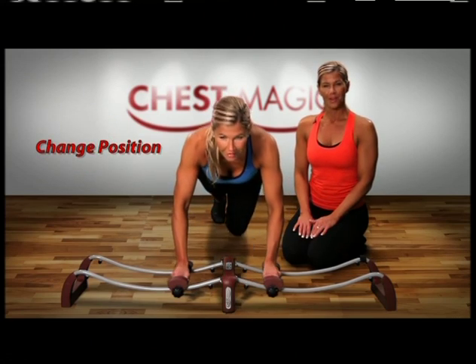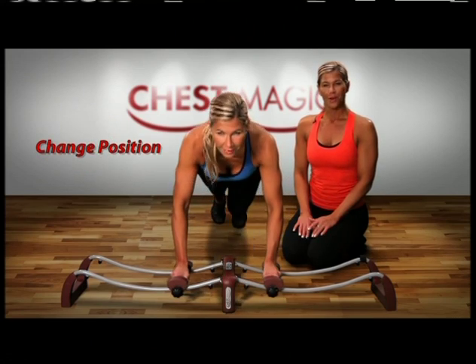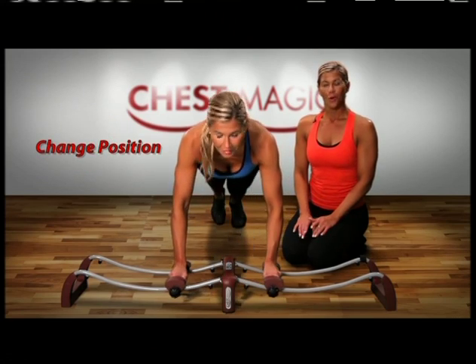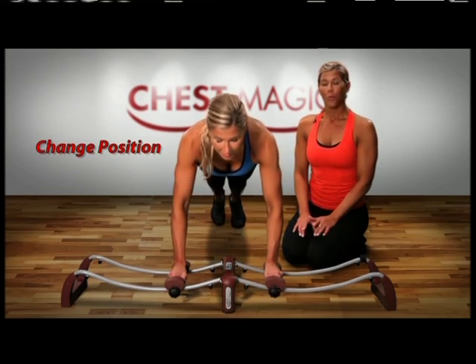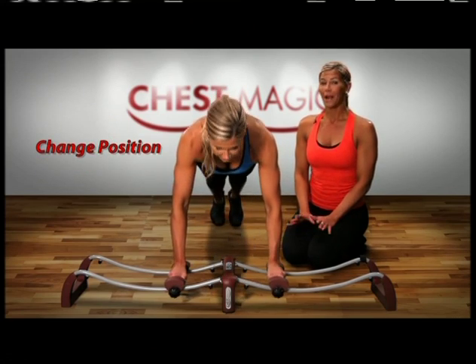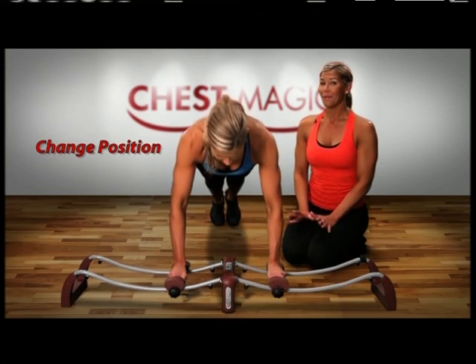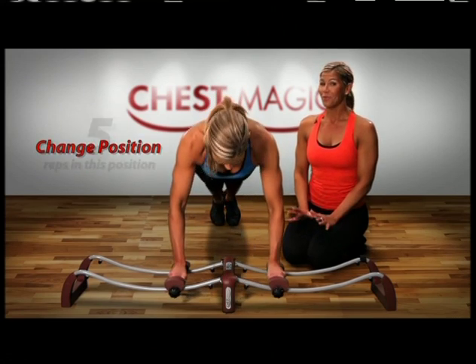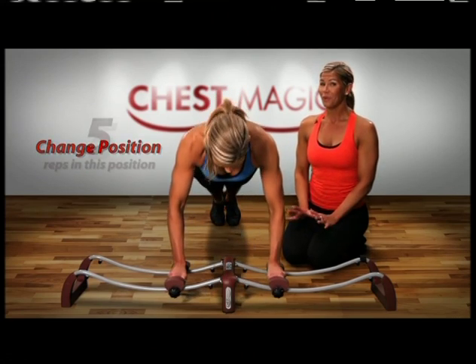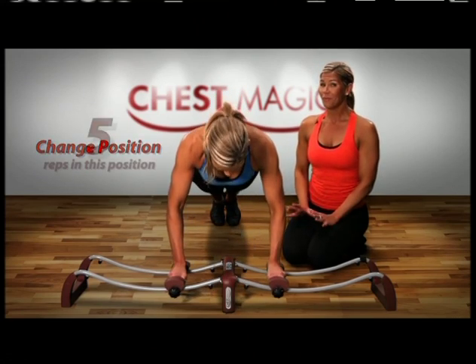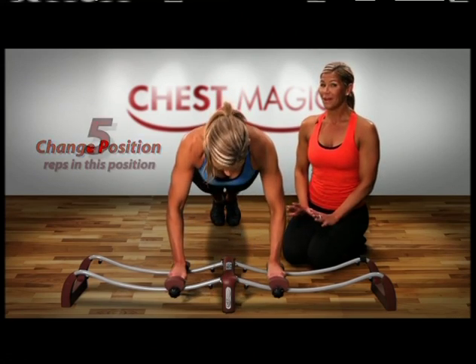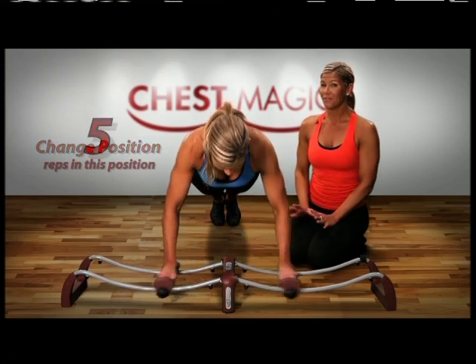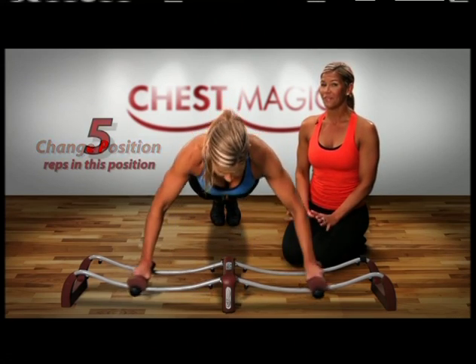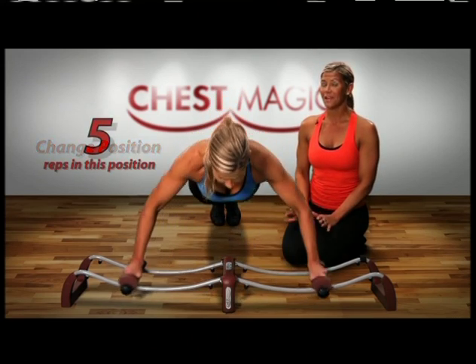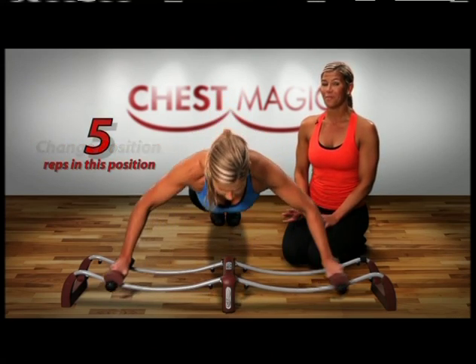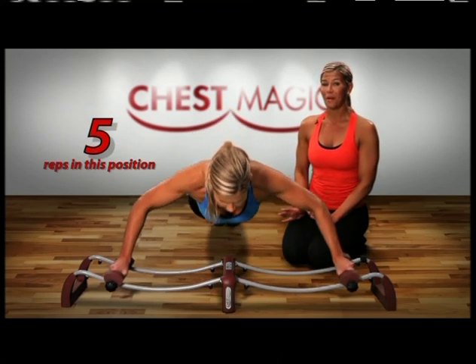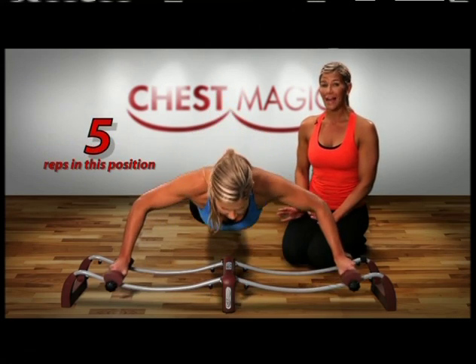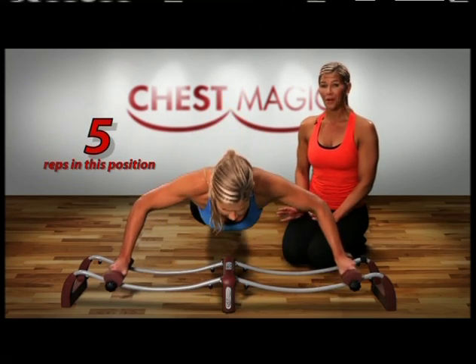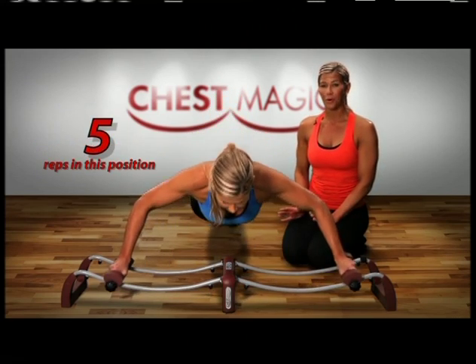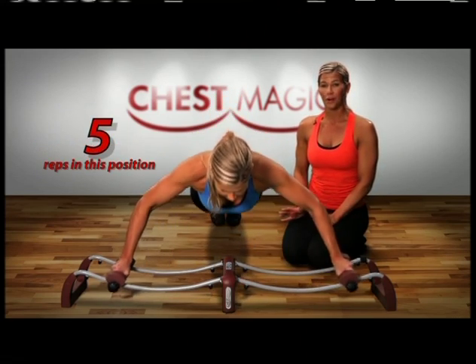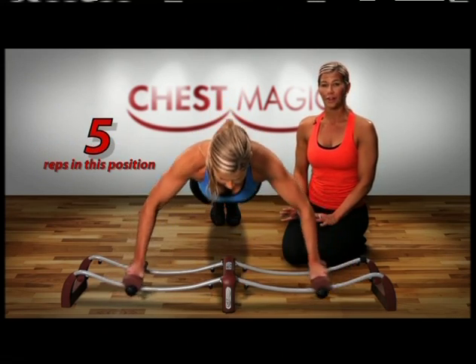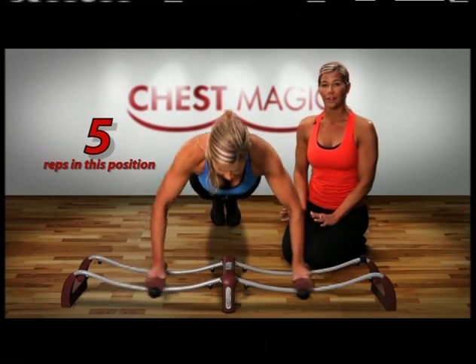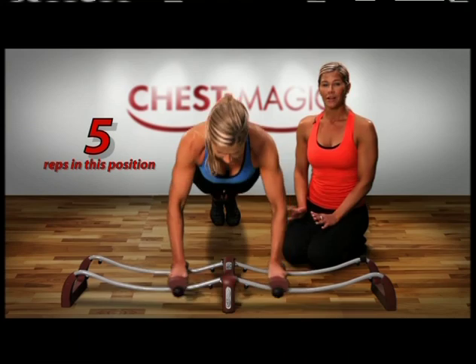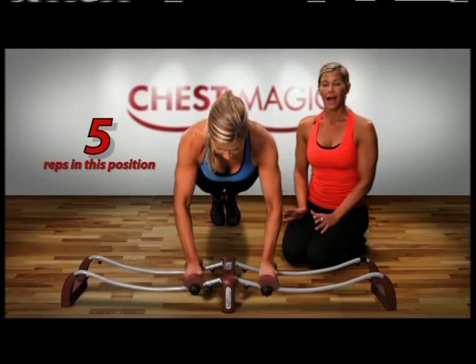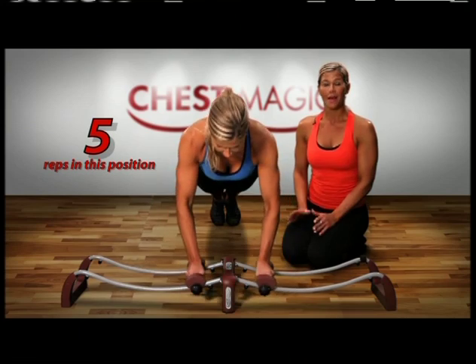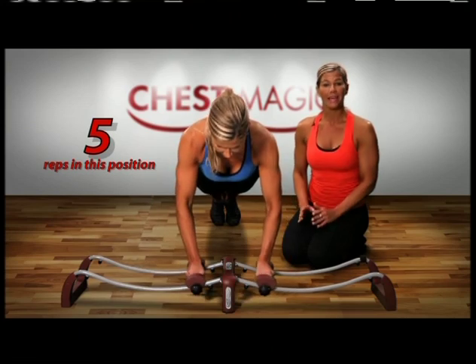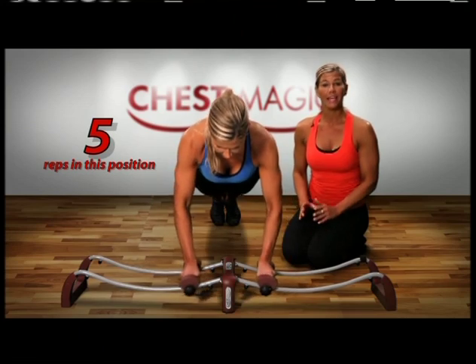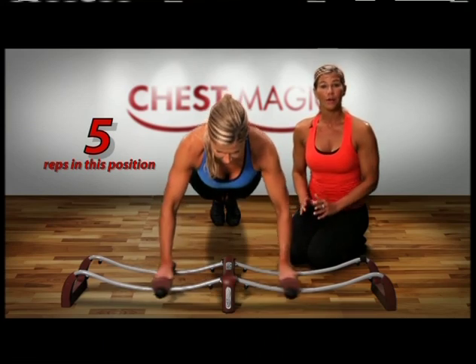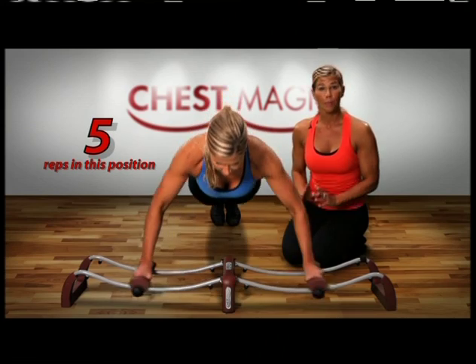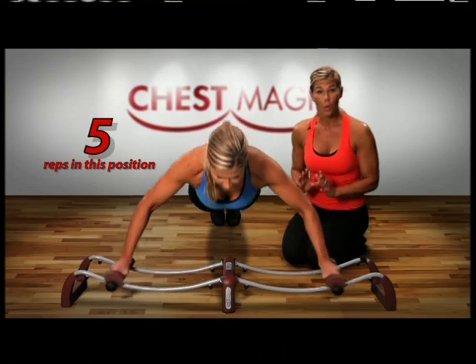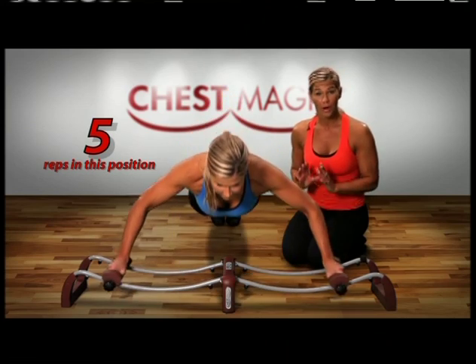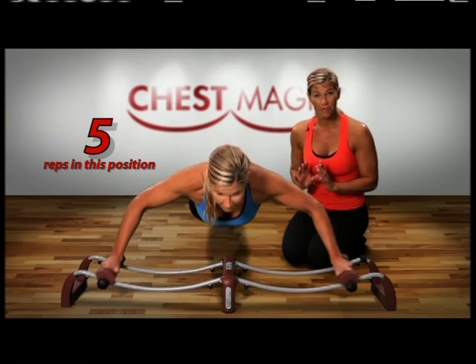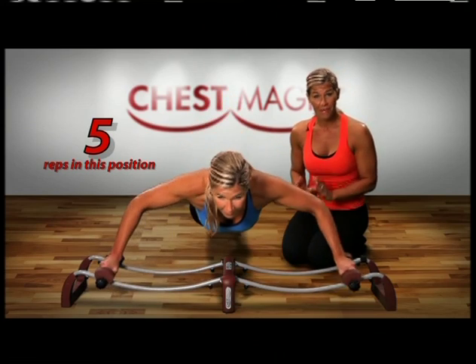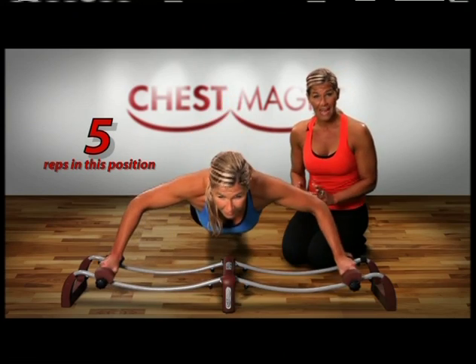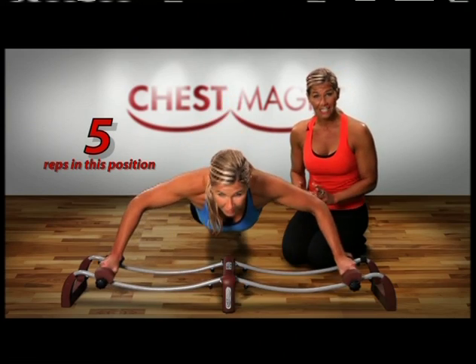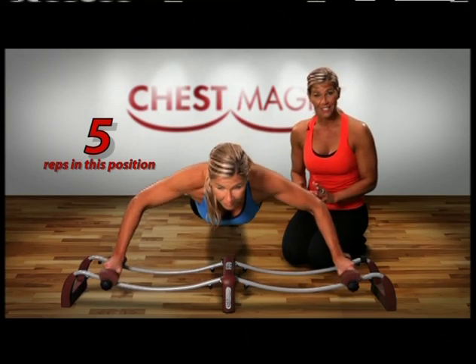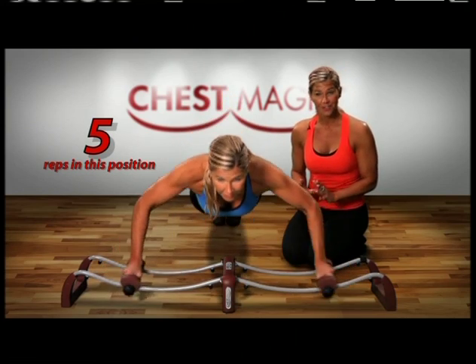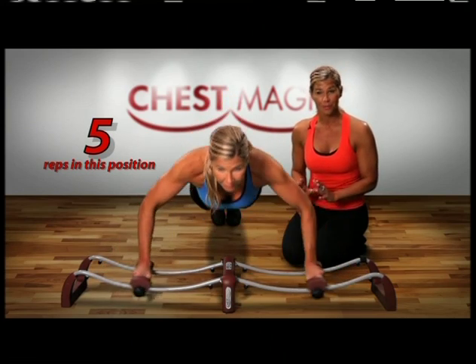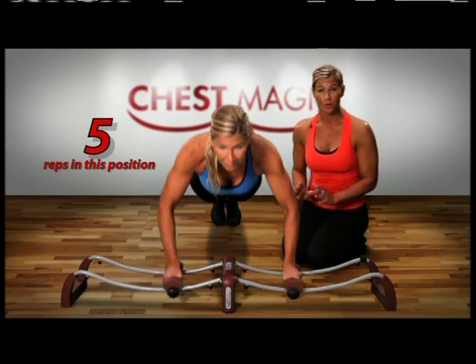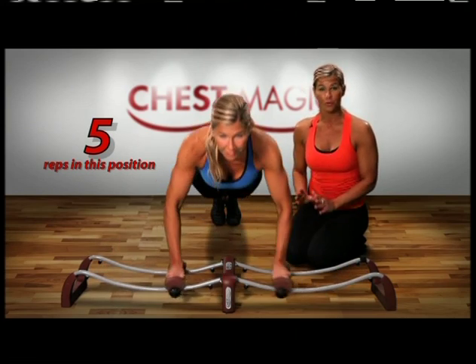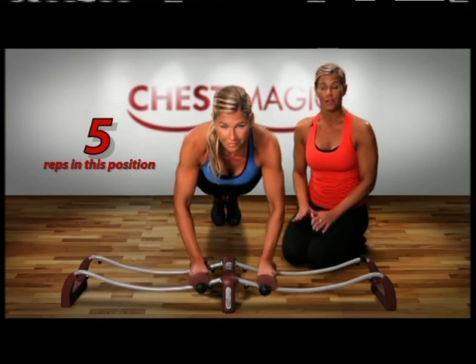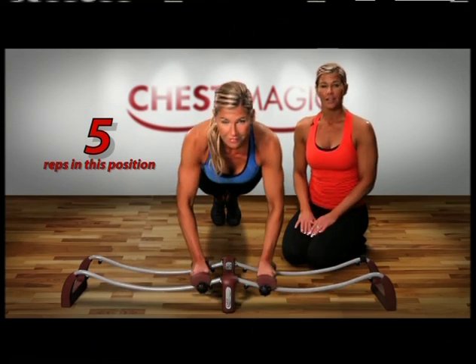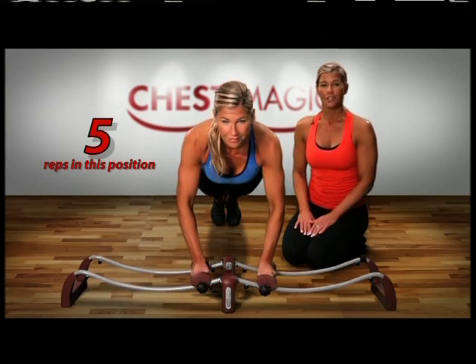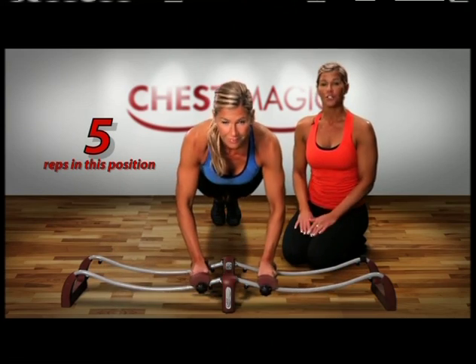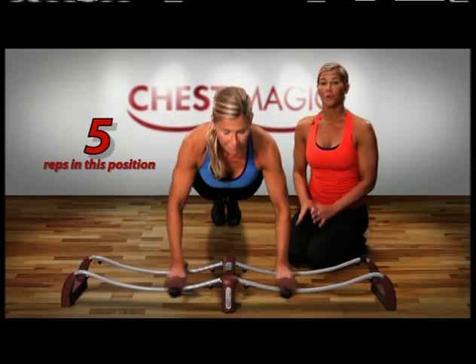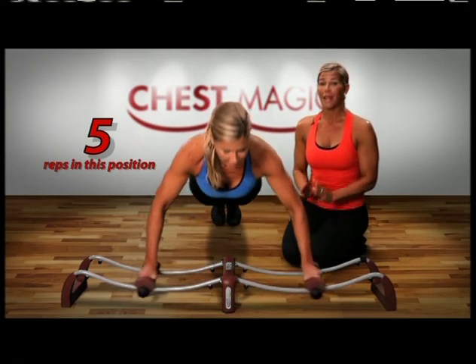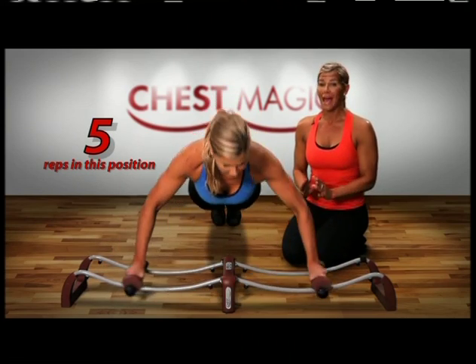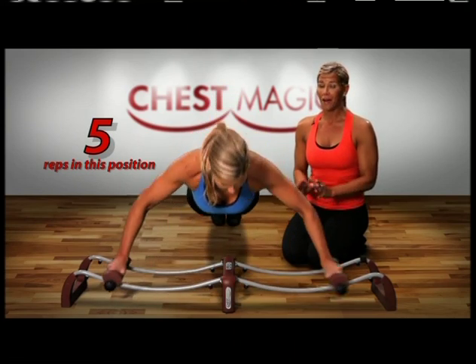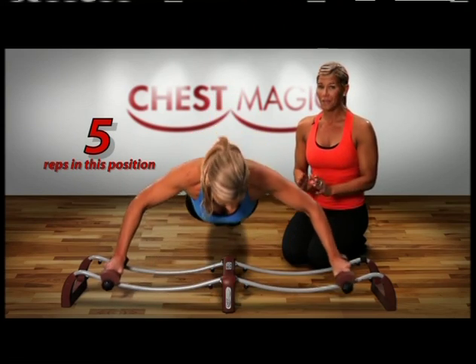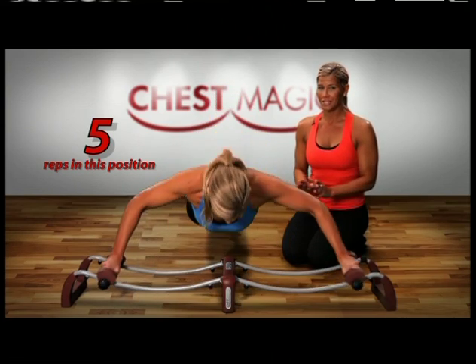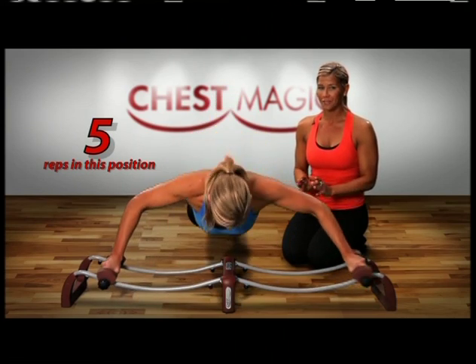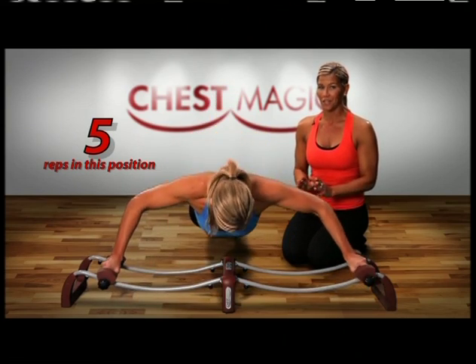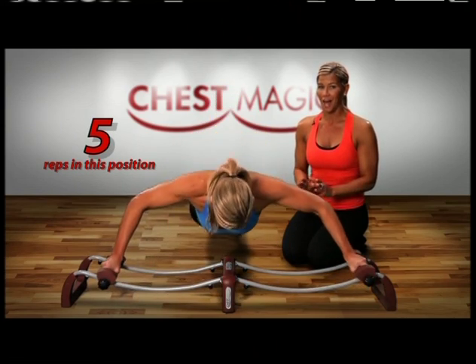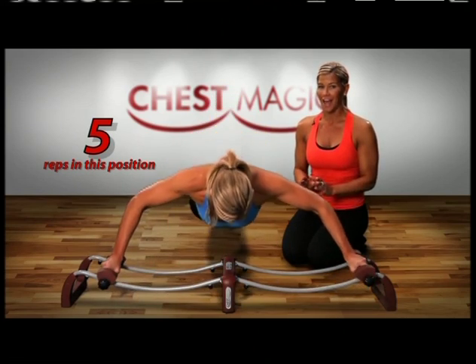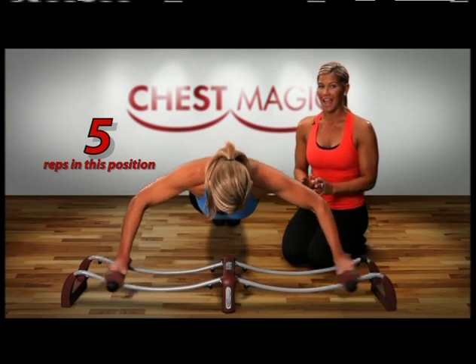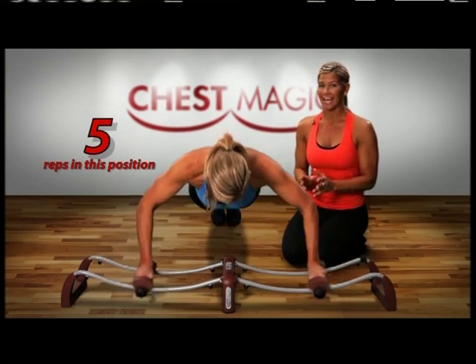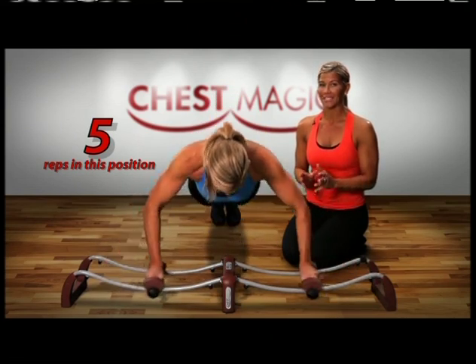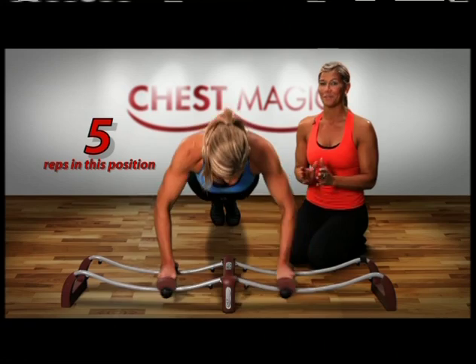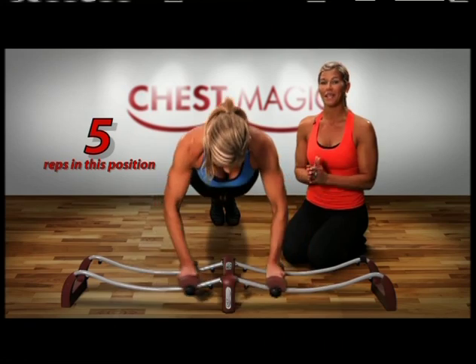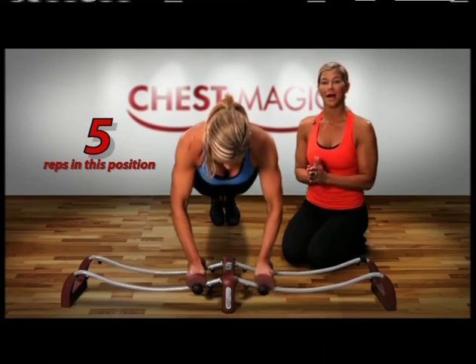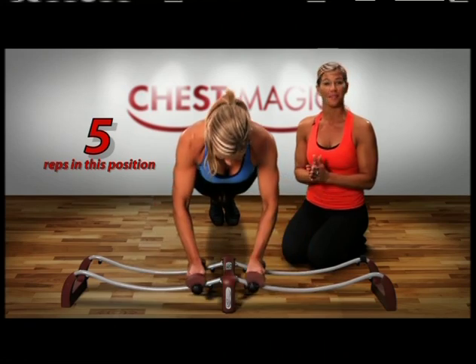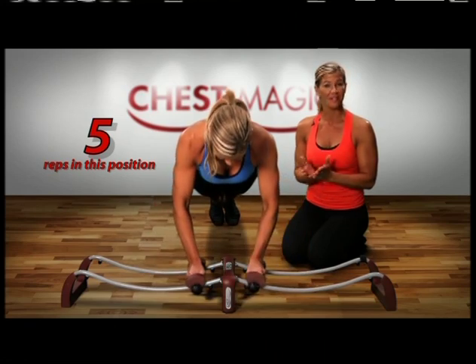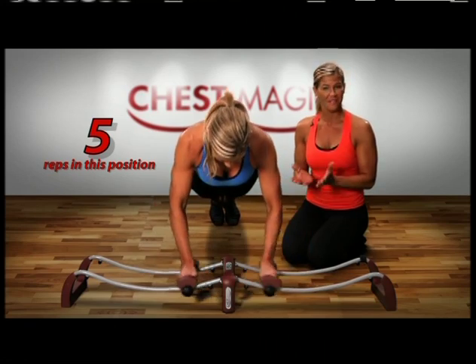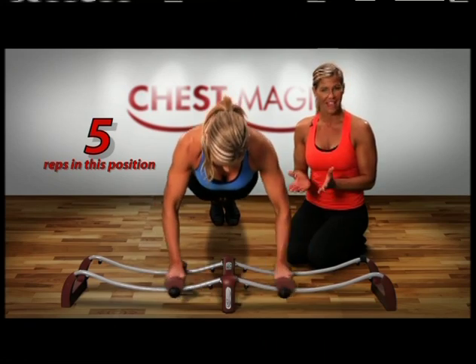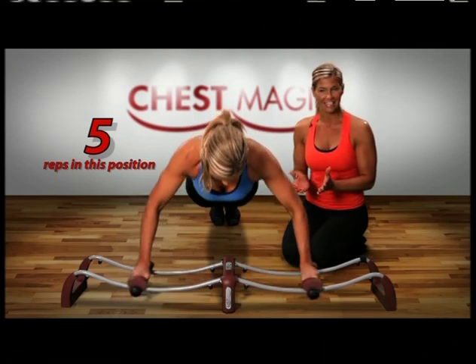When I move my feet backward, I make it a more advanced move. So now this fly has become advanced.